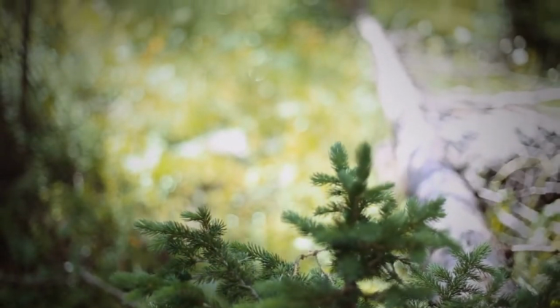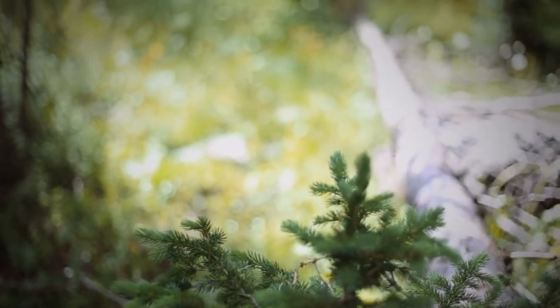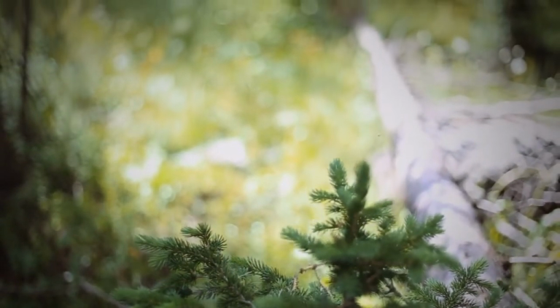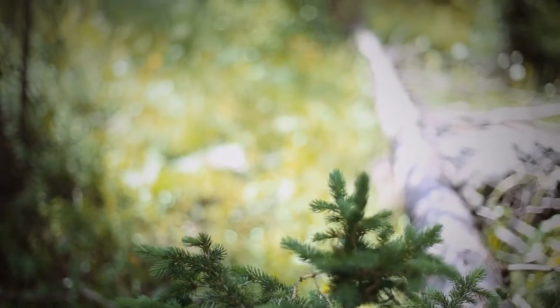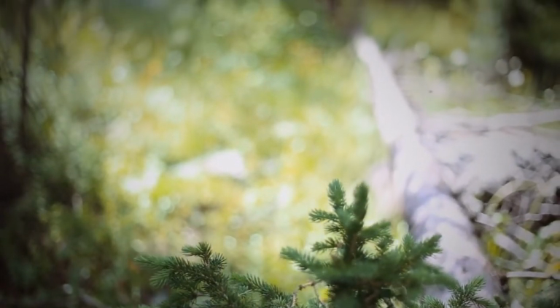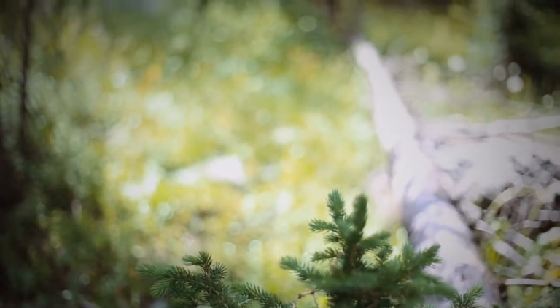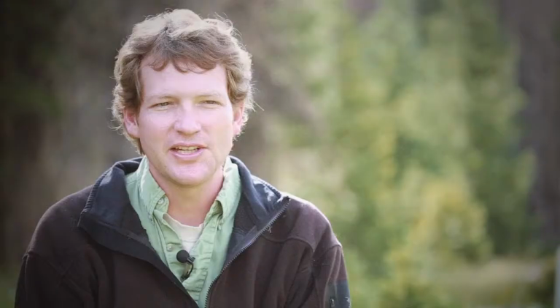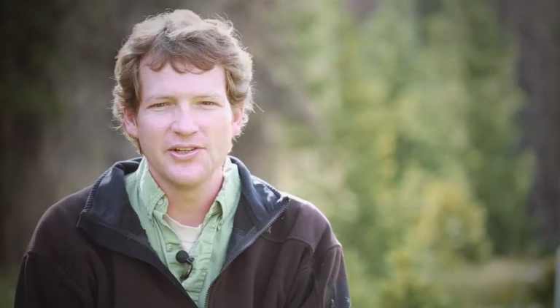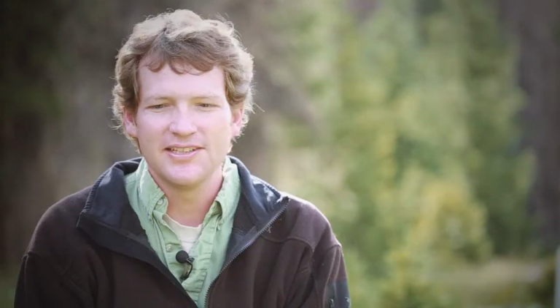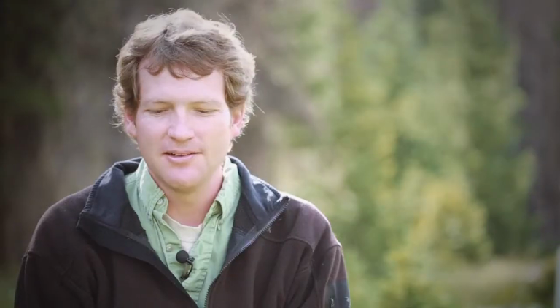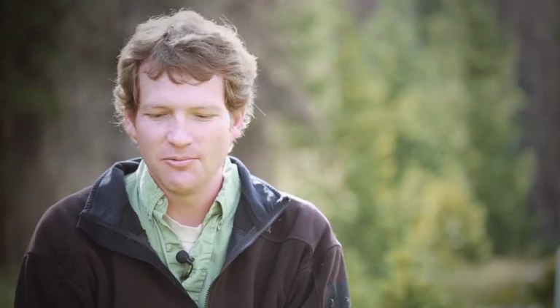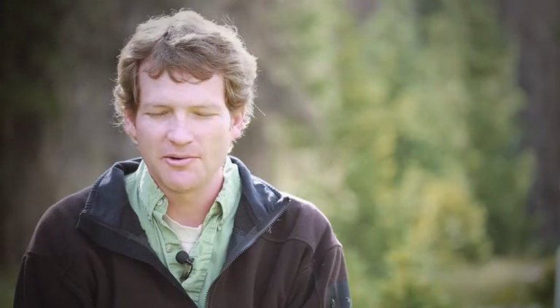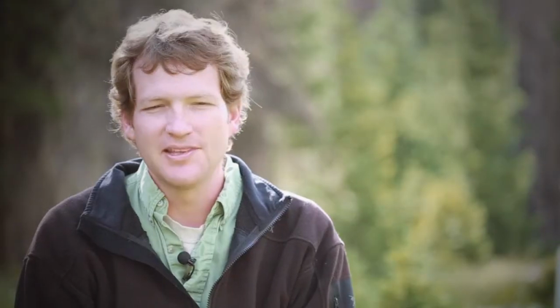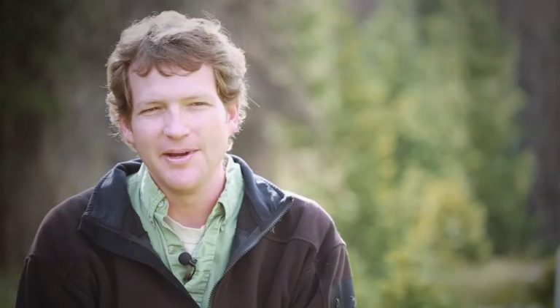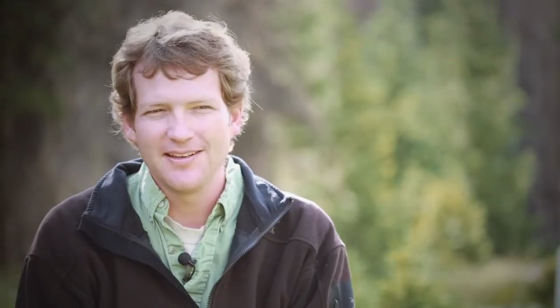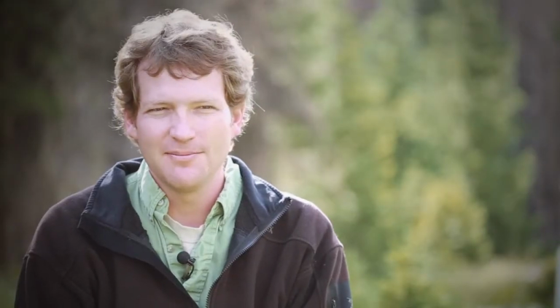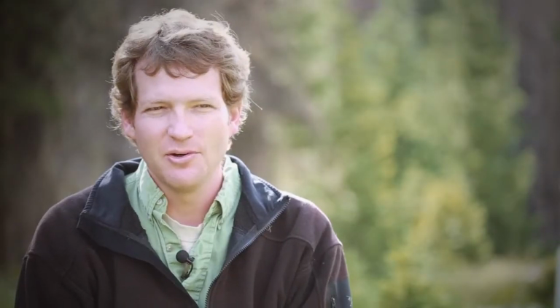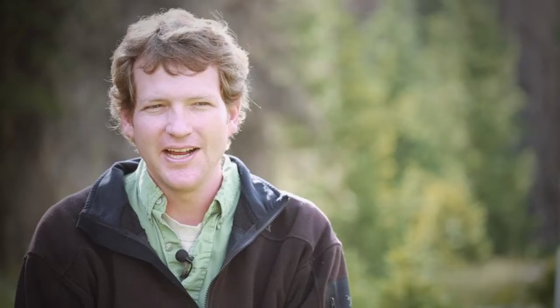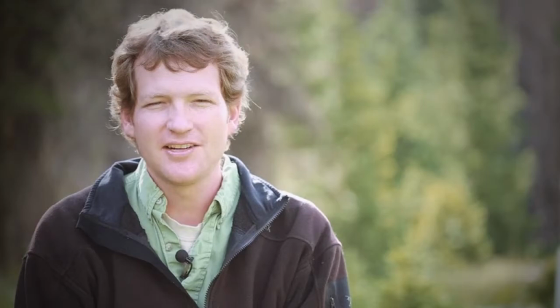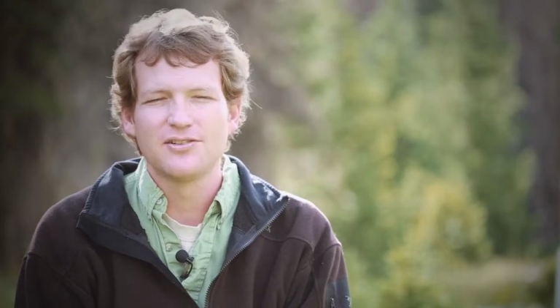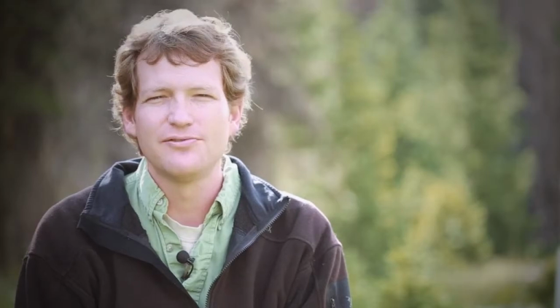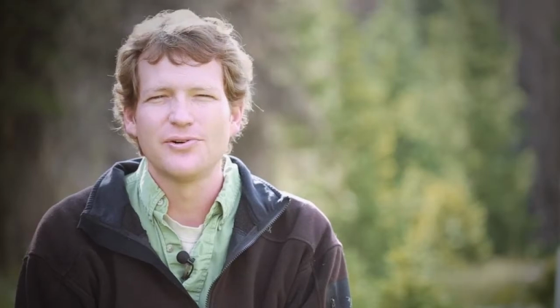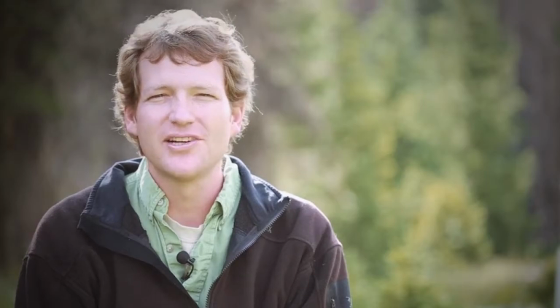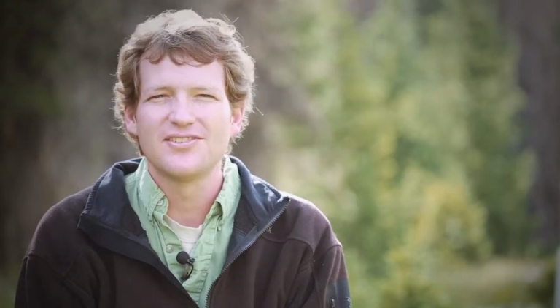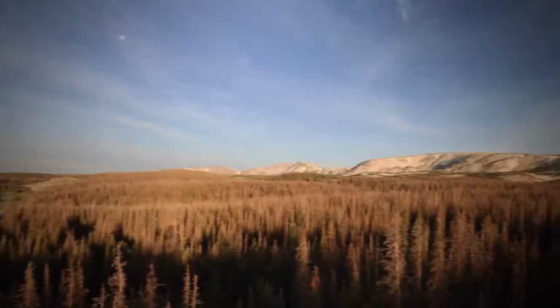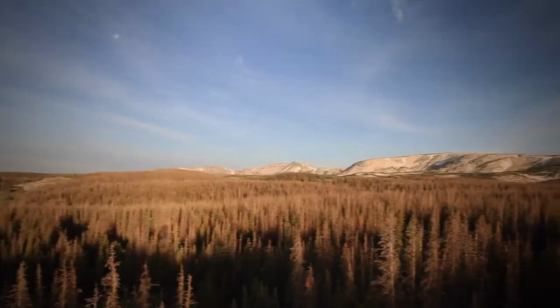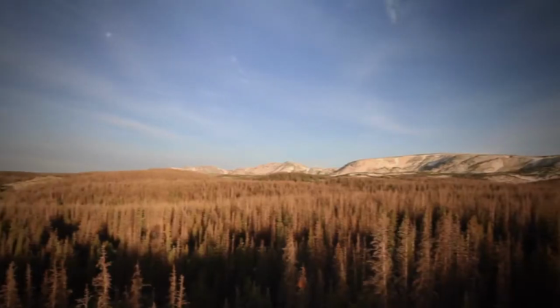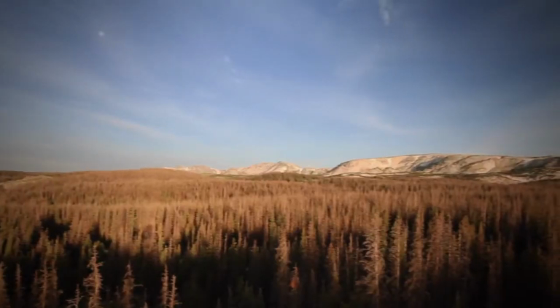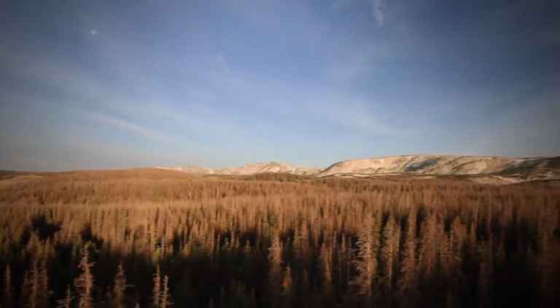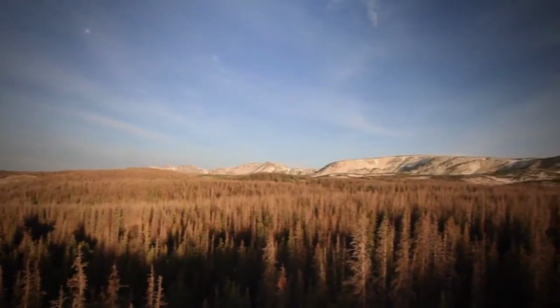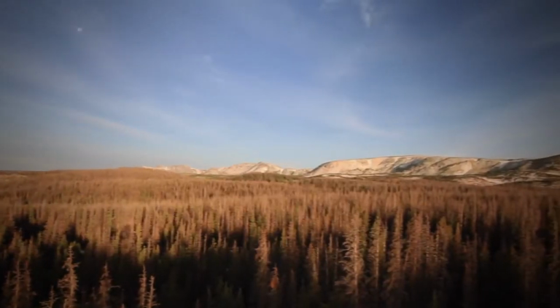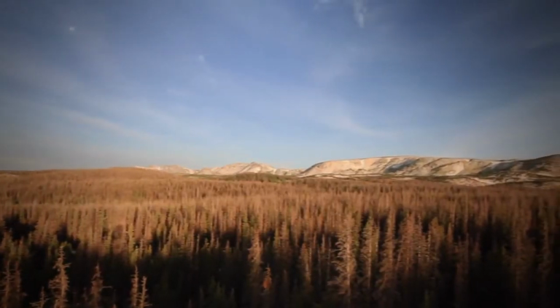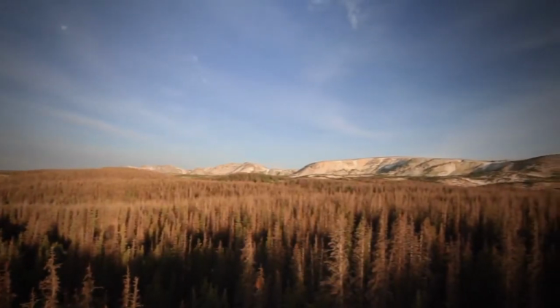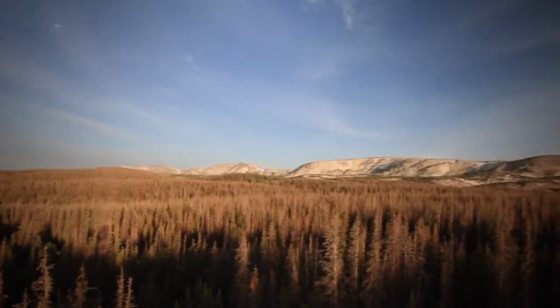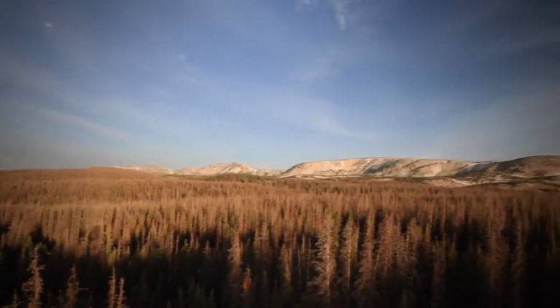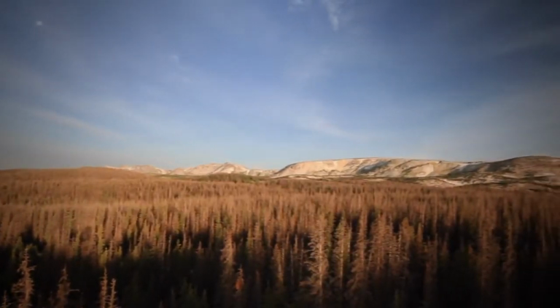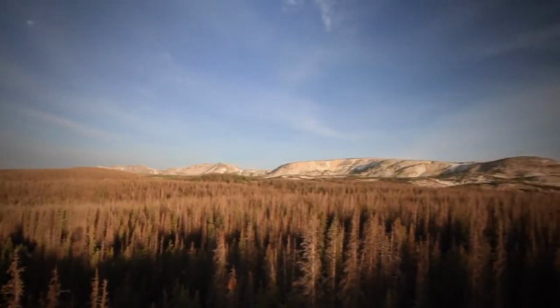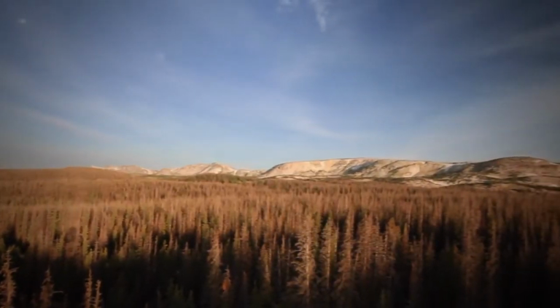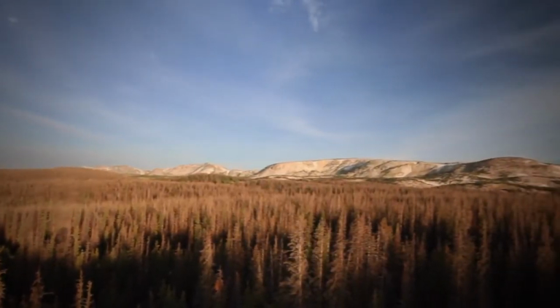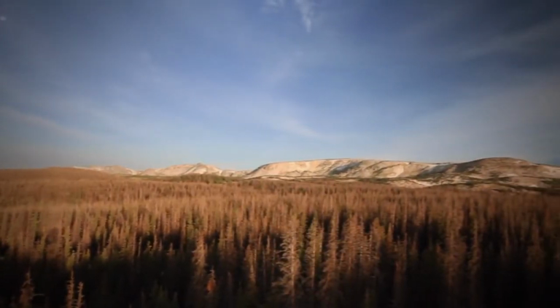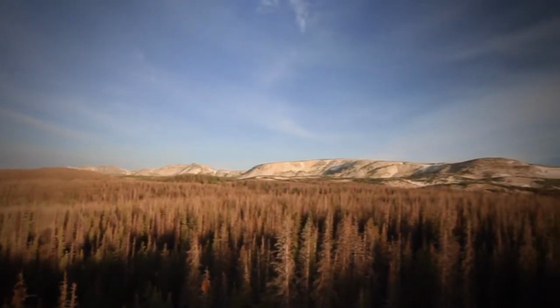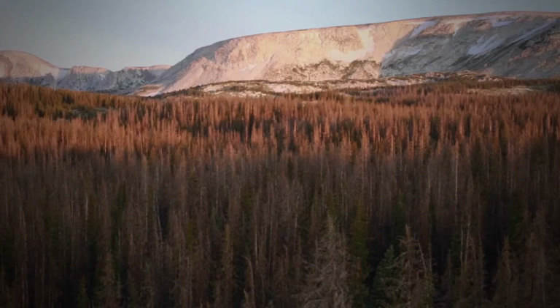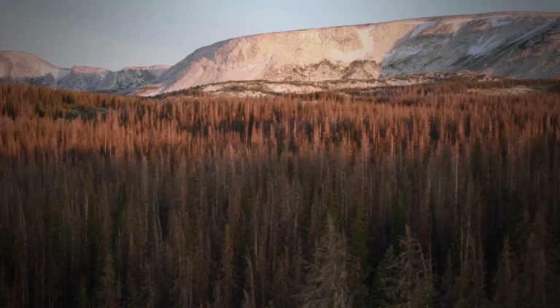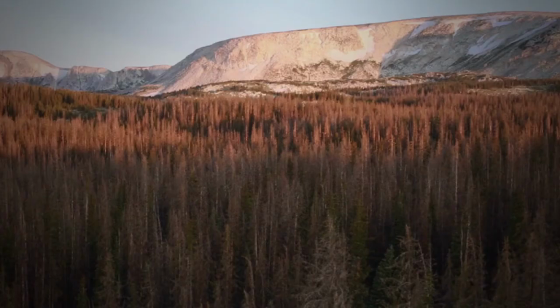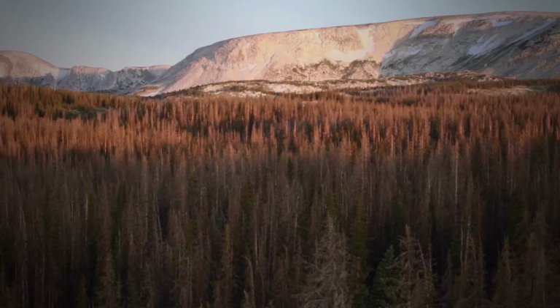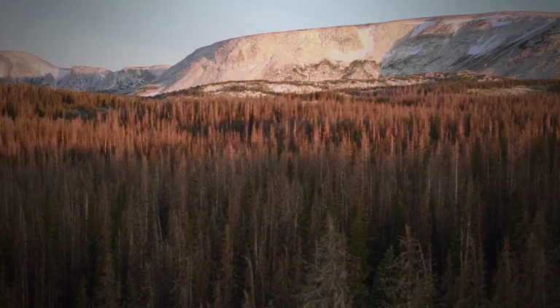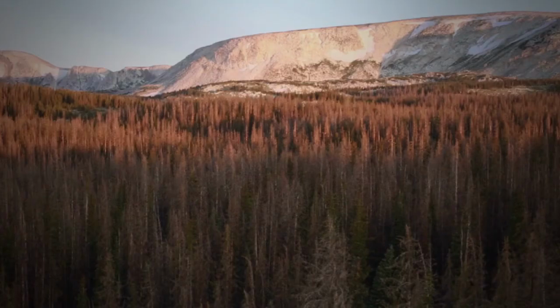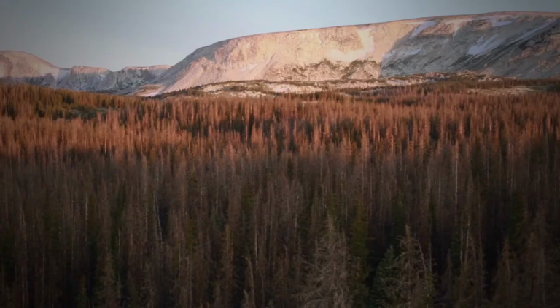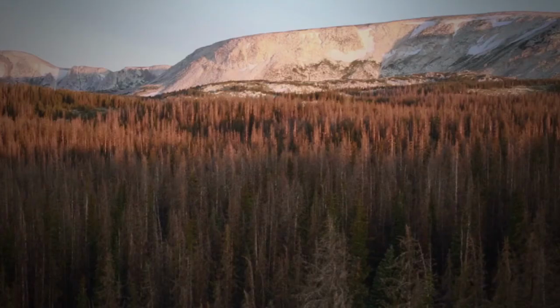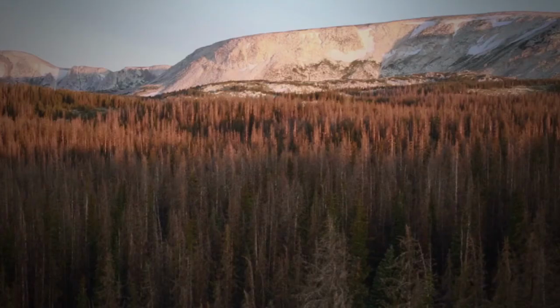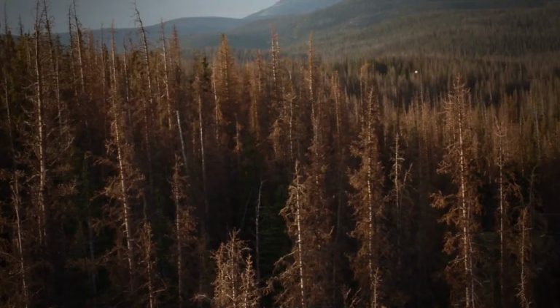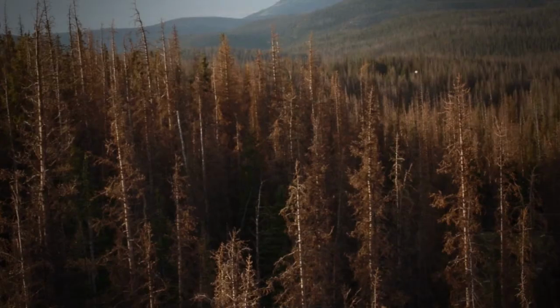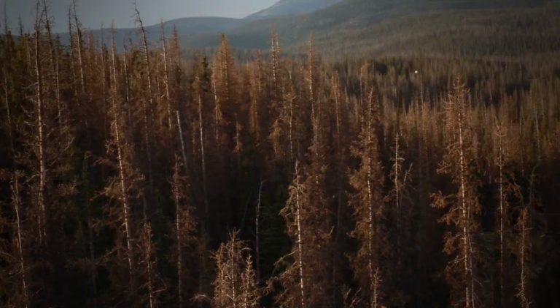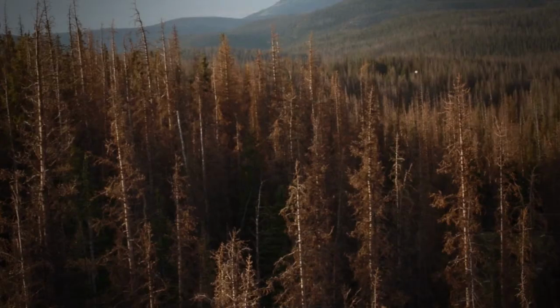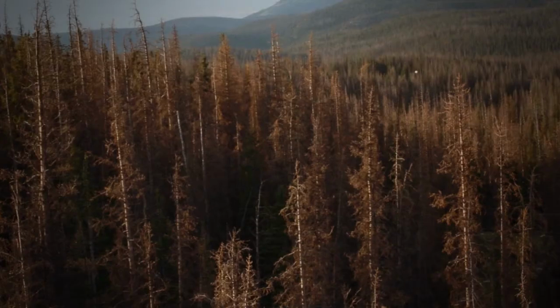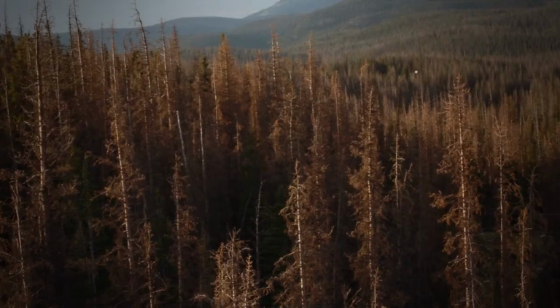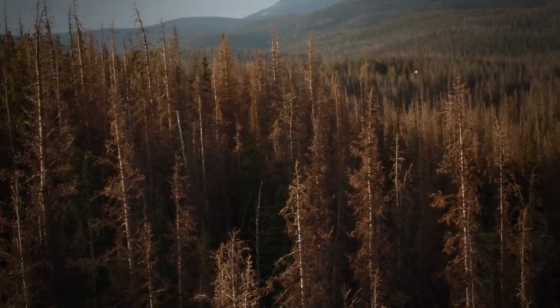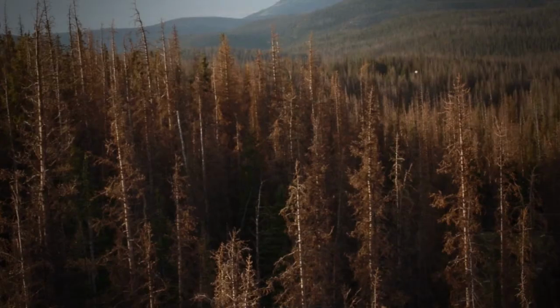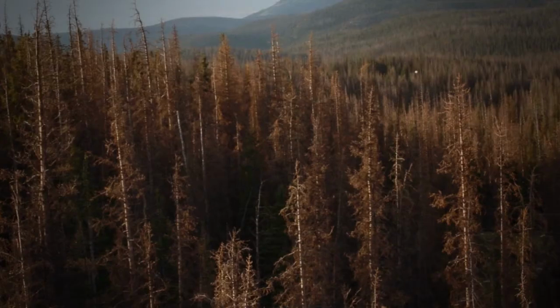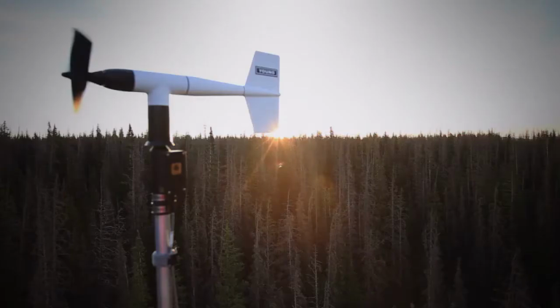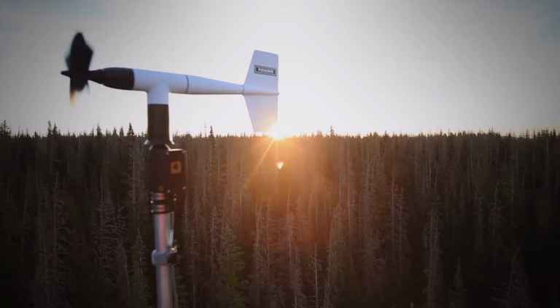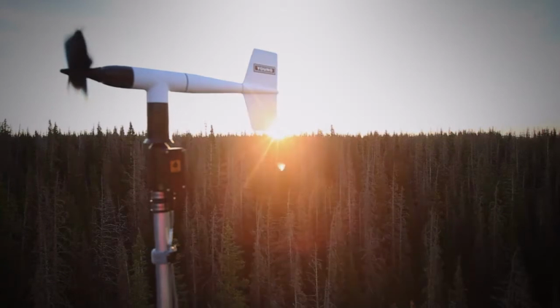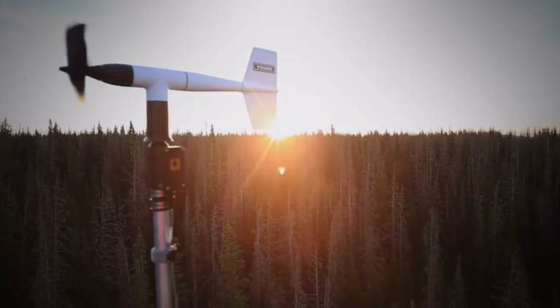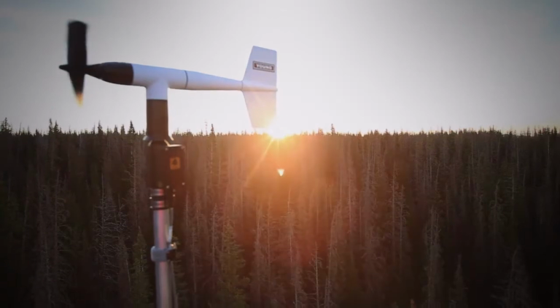It's been really good to work with the Medicine Bow National Forest. It's an adventure. It takes all of us to make the story work.